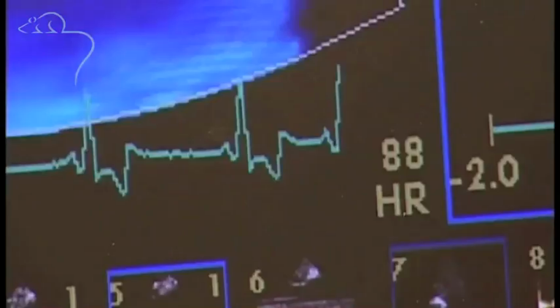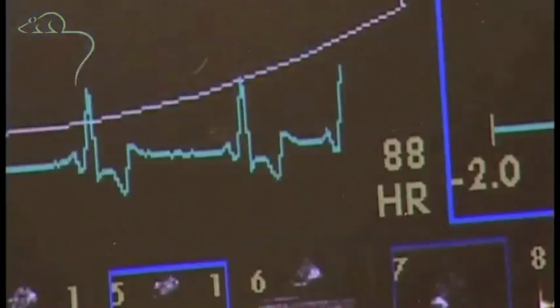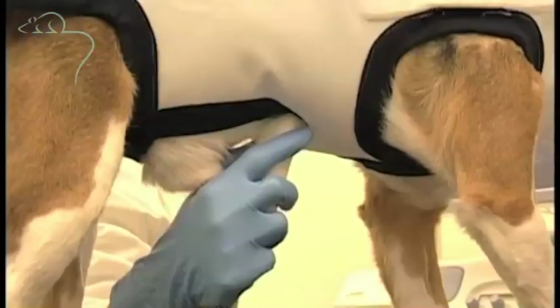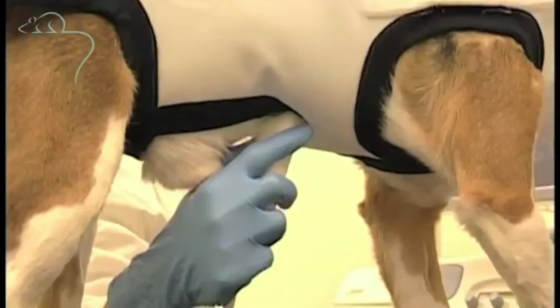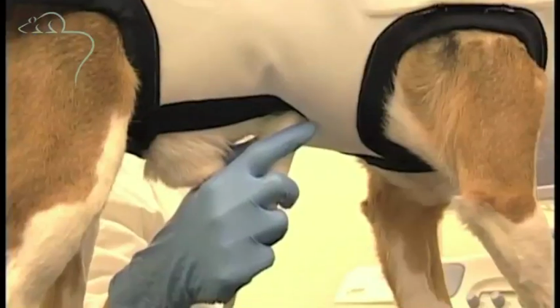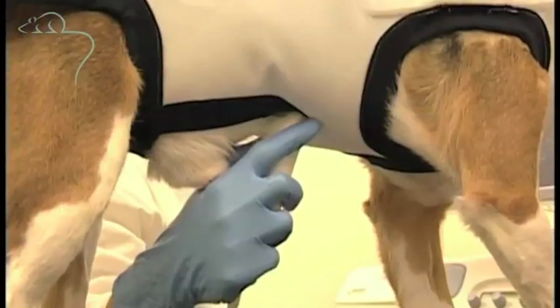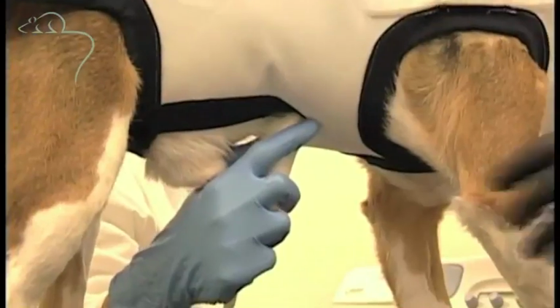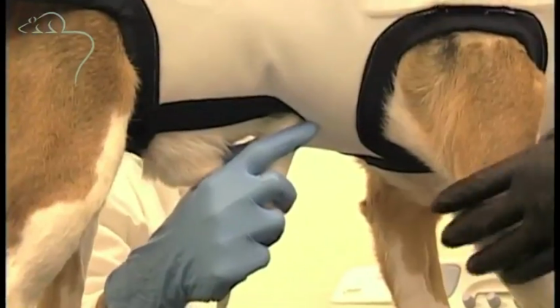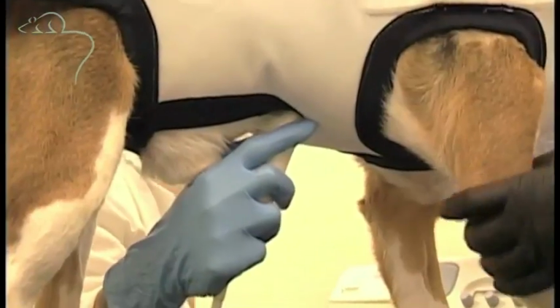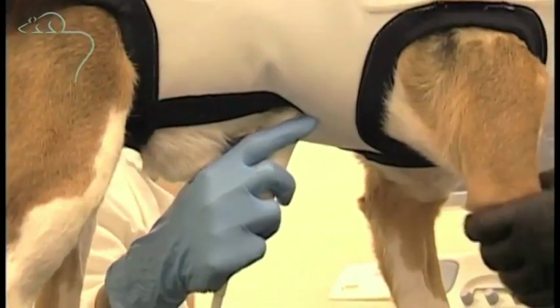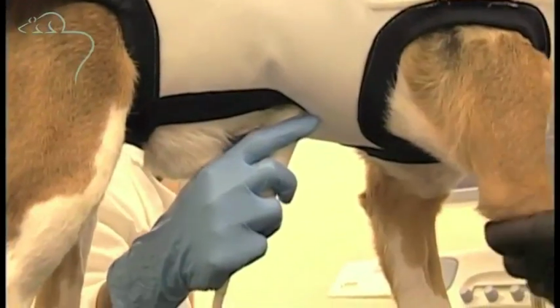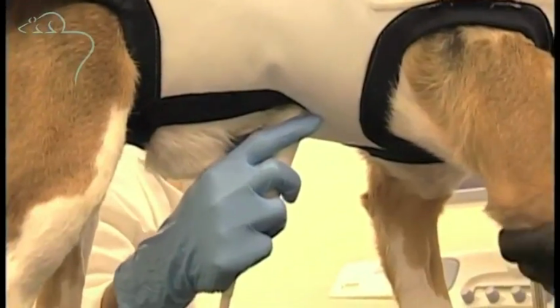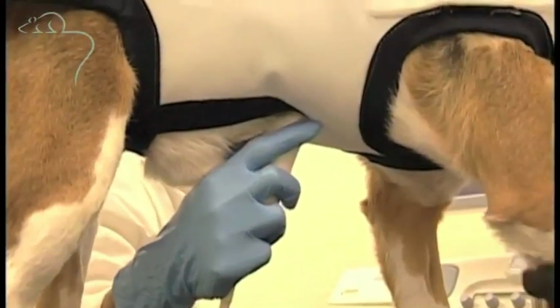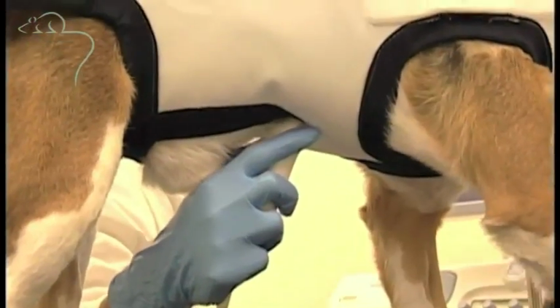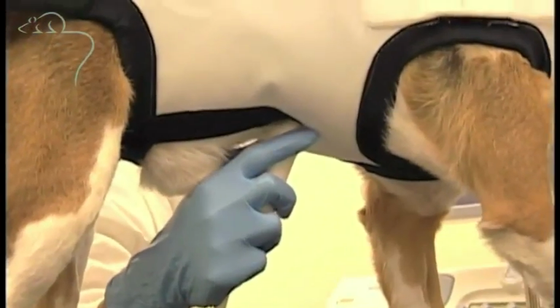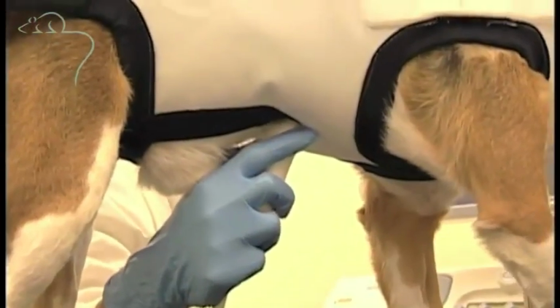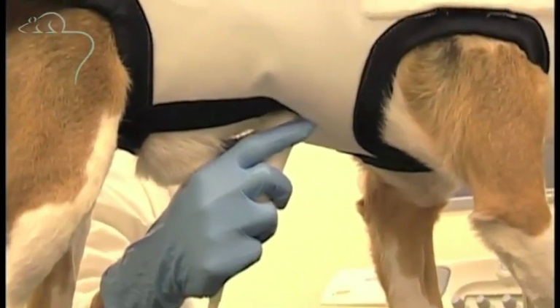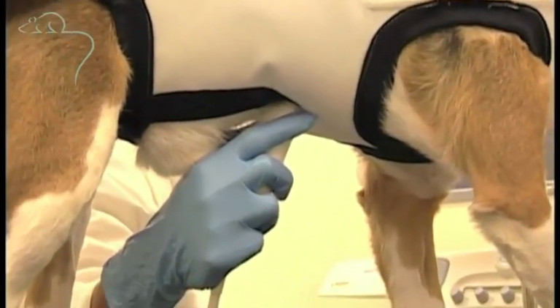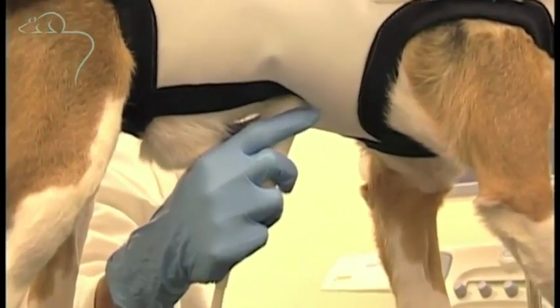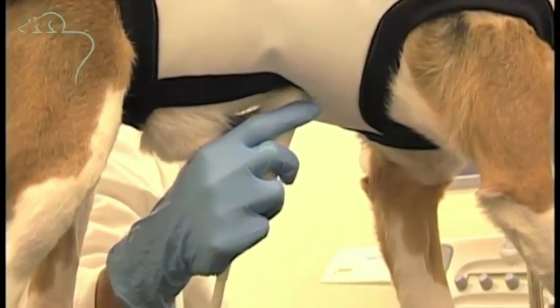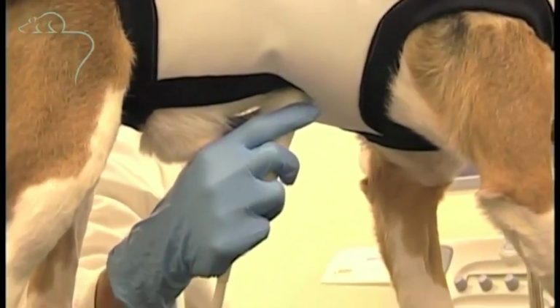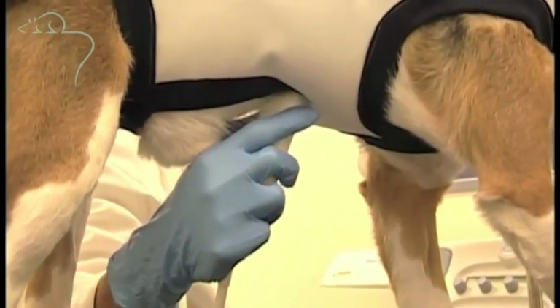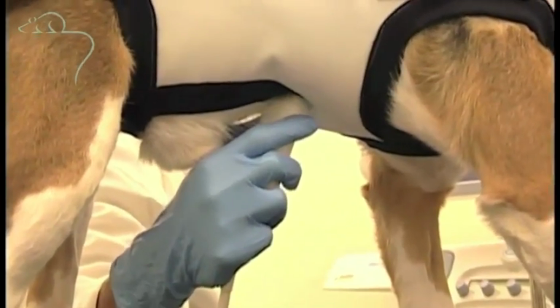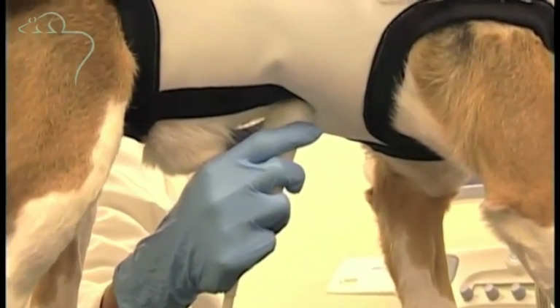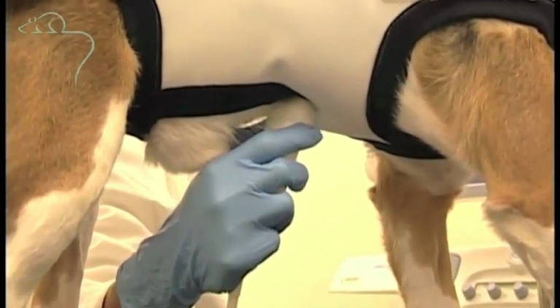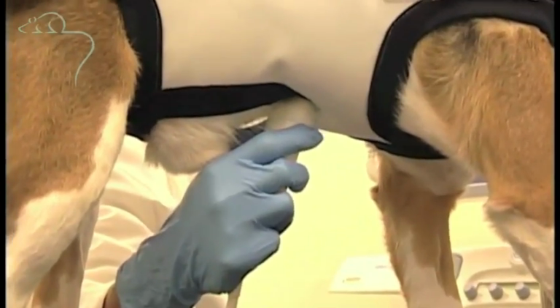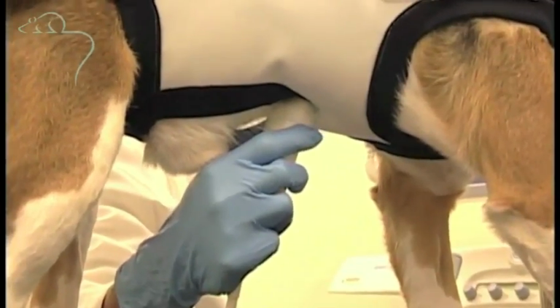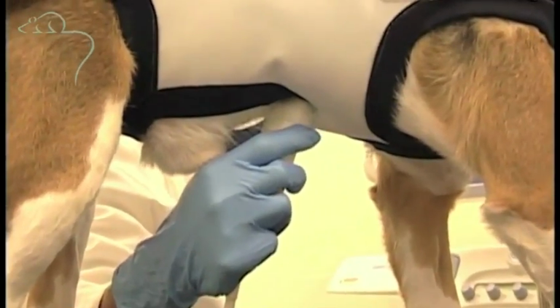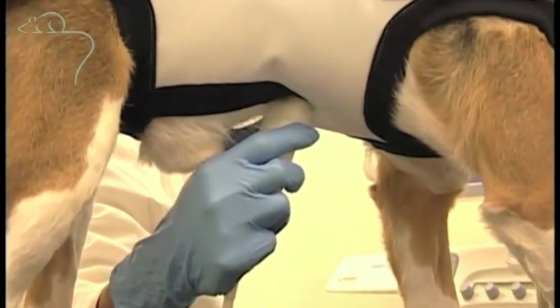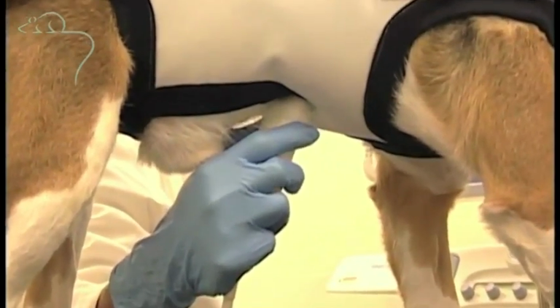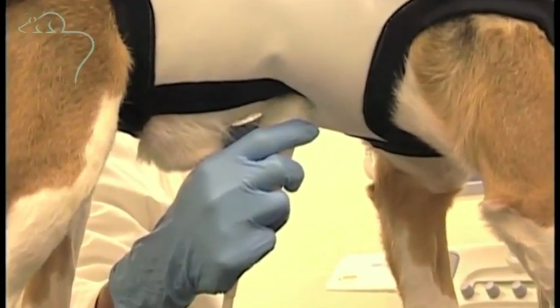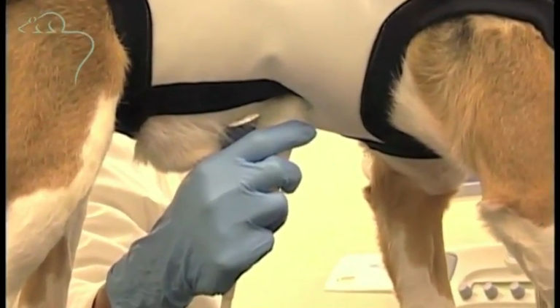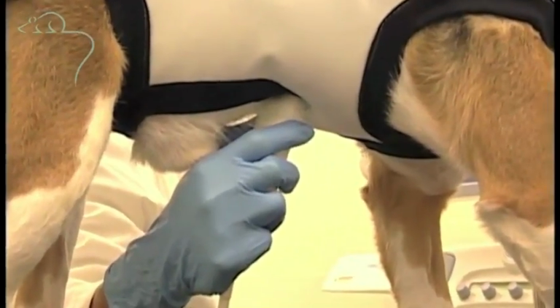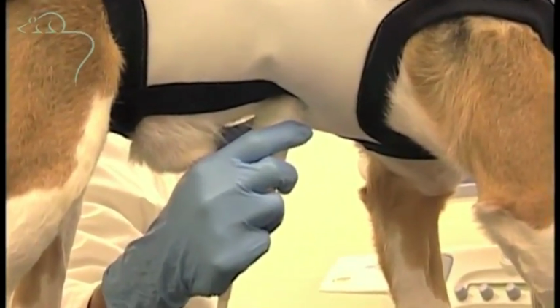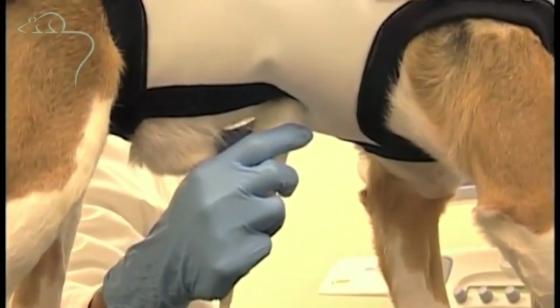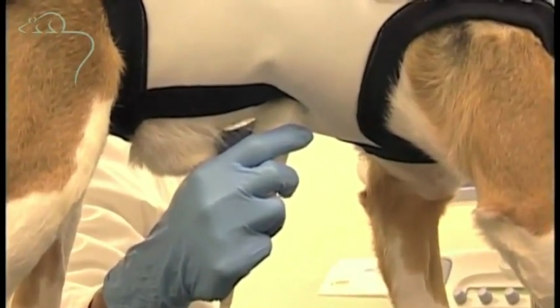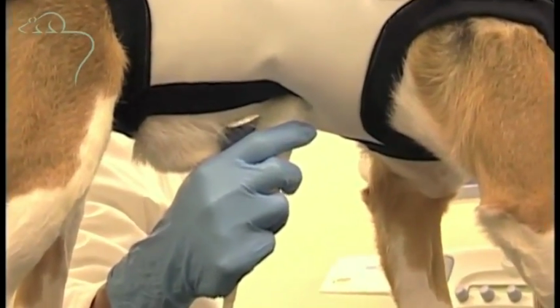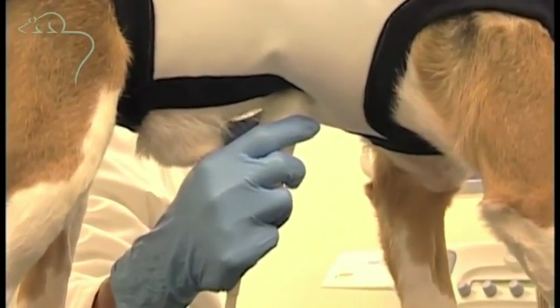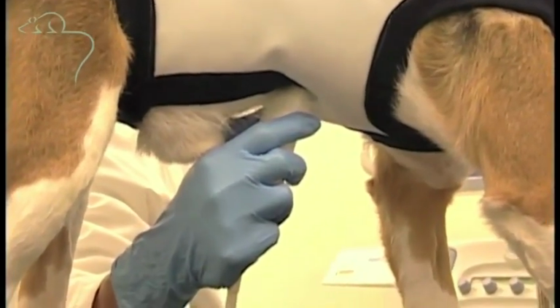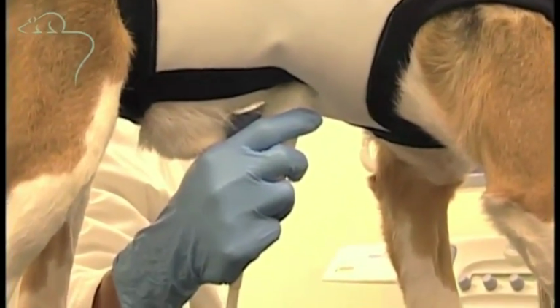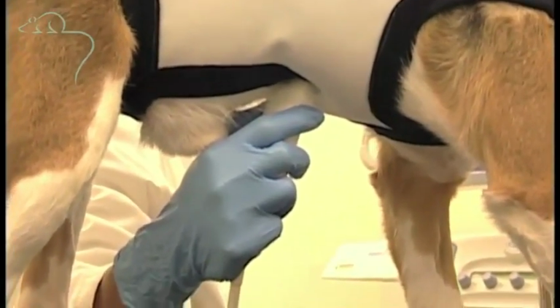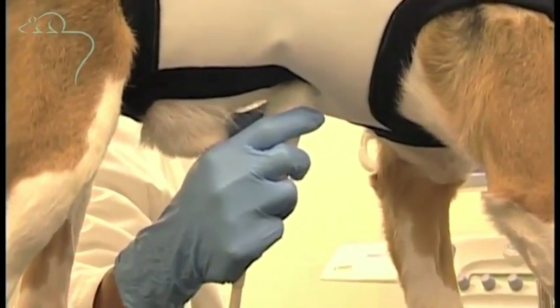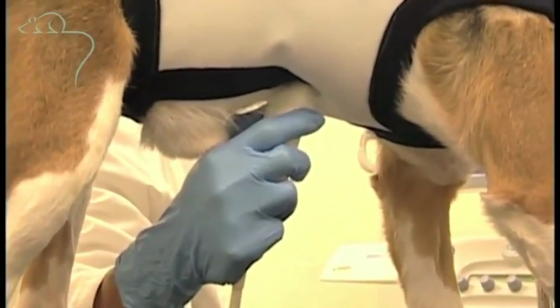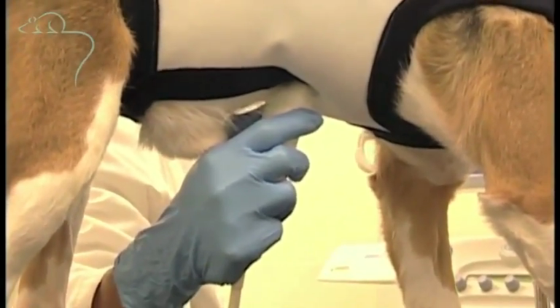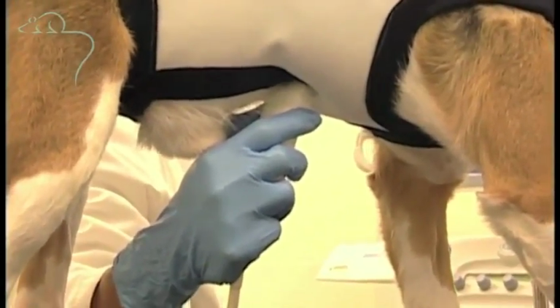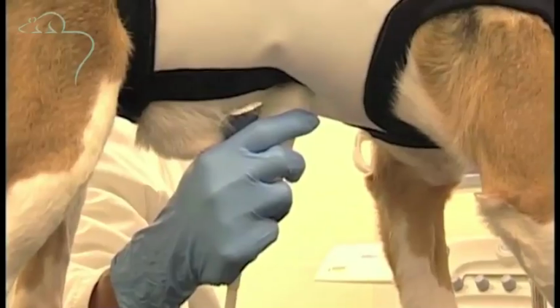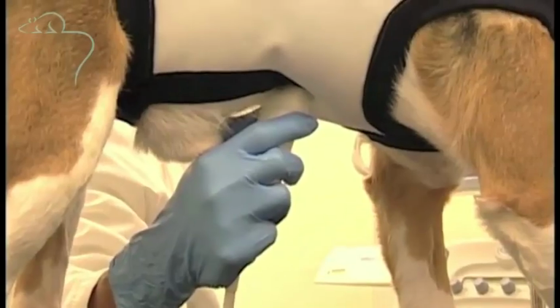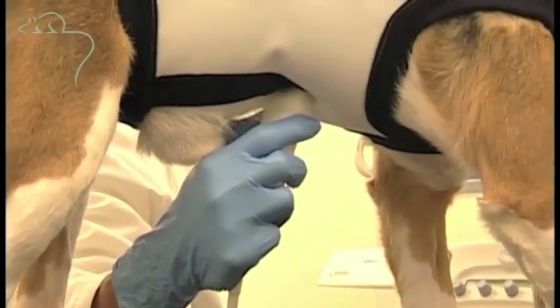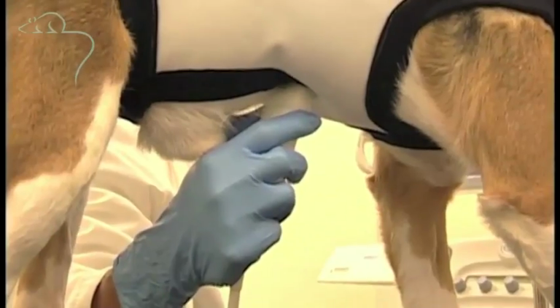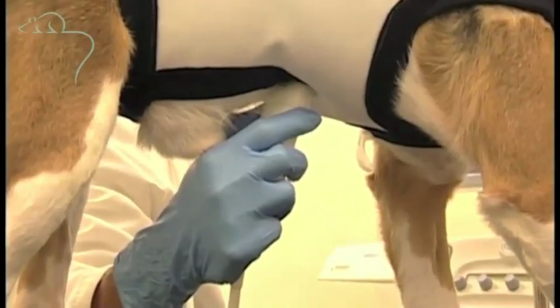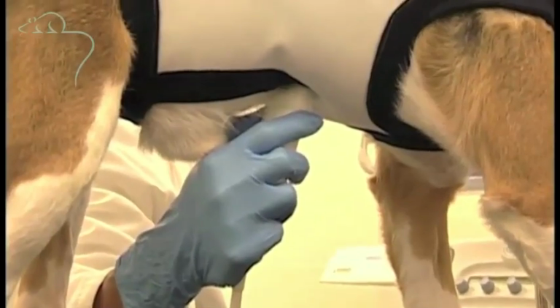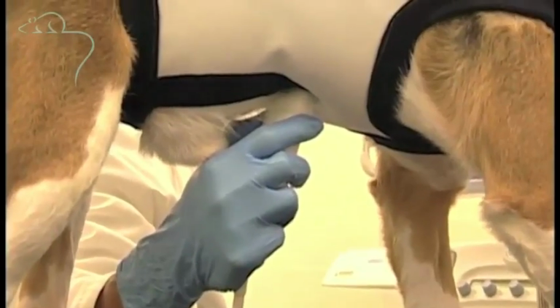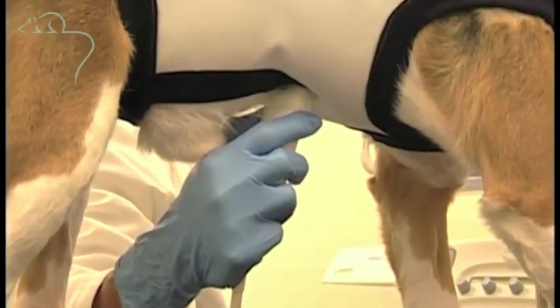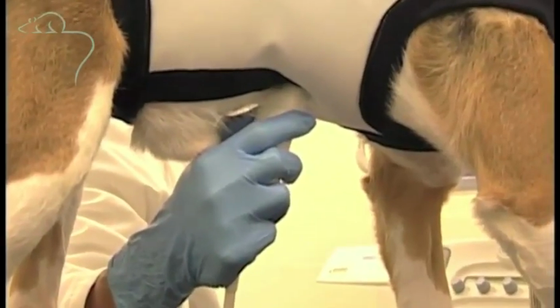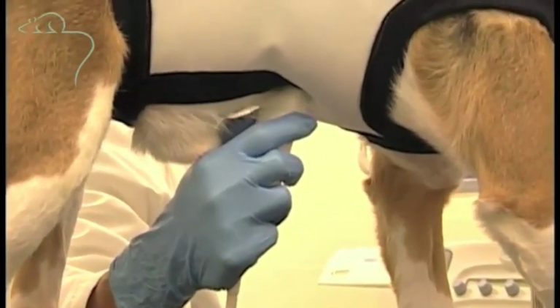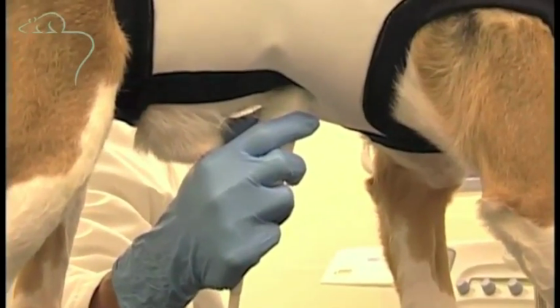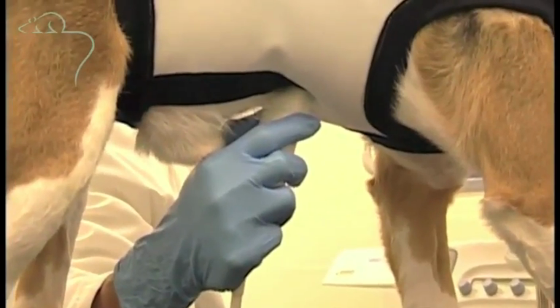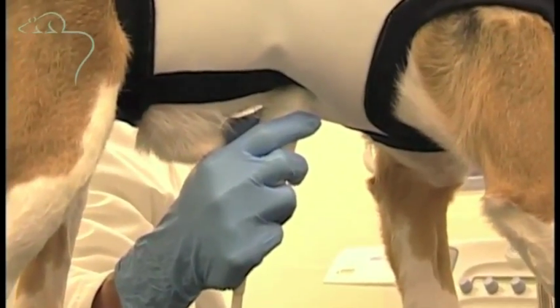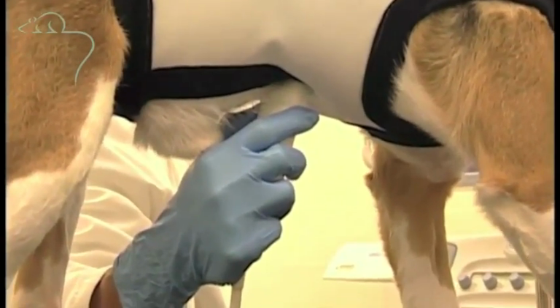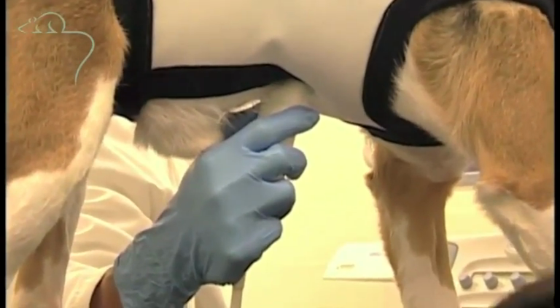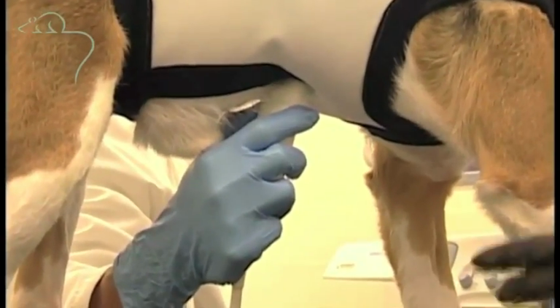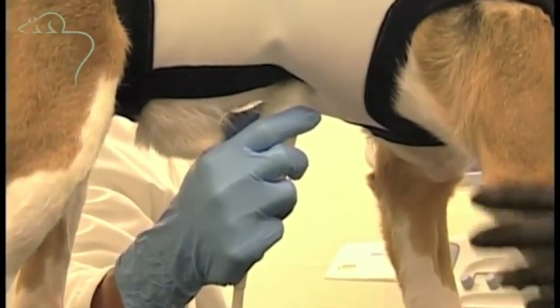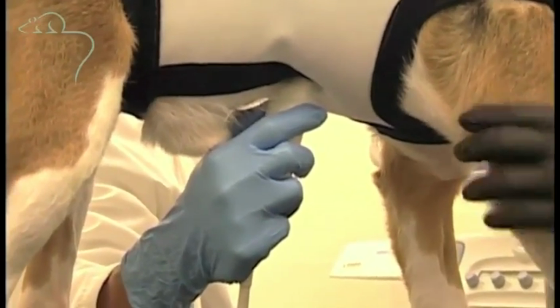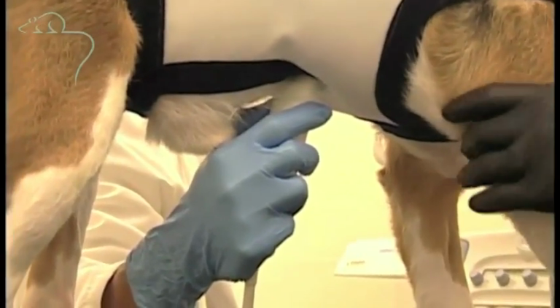The scientist is using an ultrasound scanner, very much like that used to scan the developing fetus in a pregnant woman.